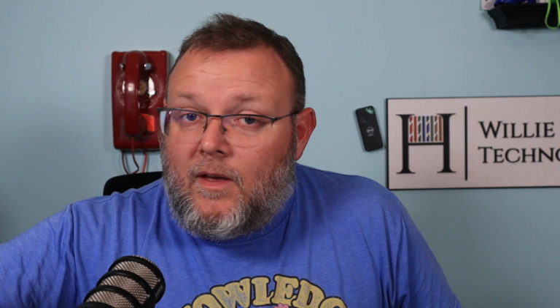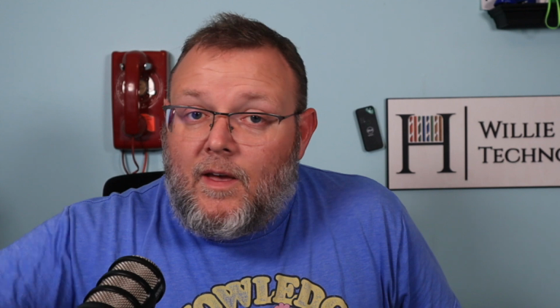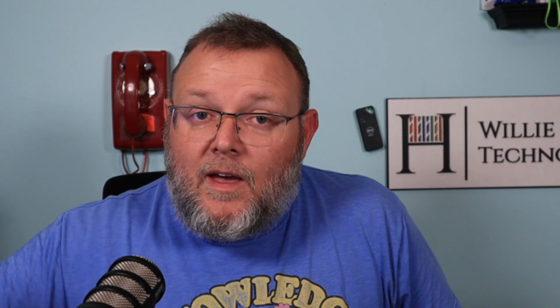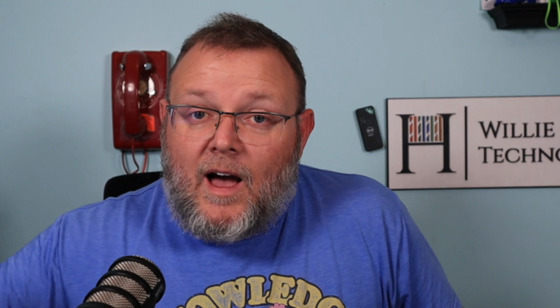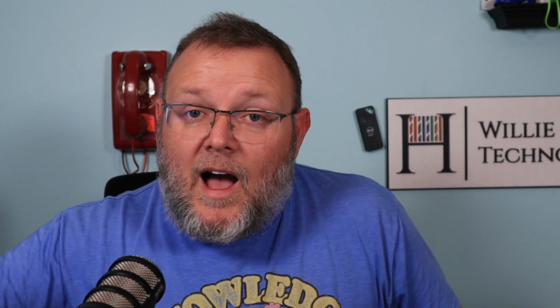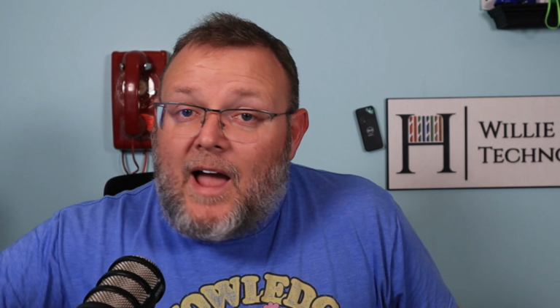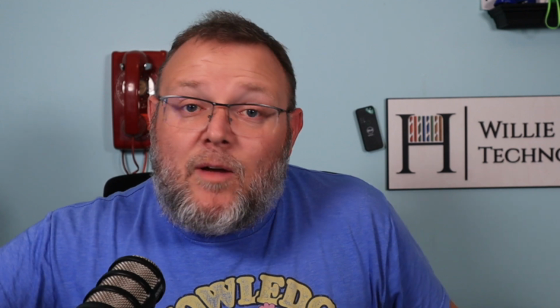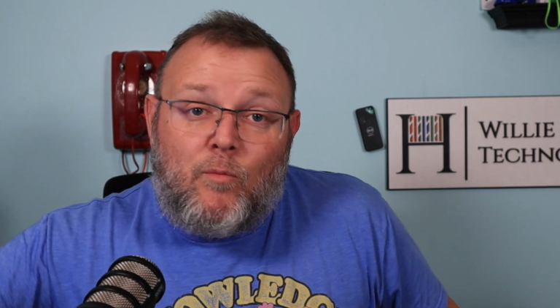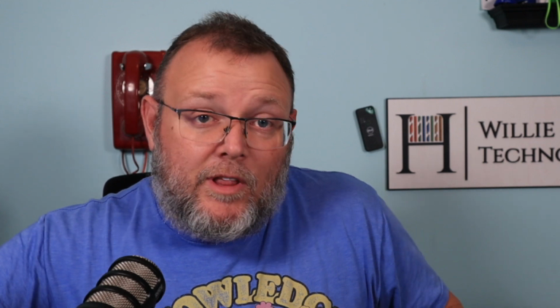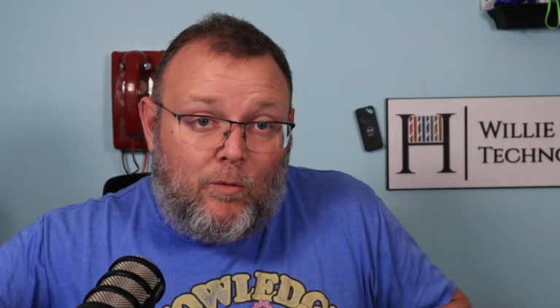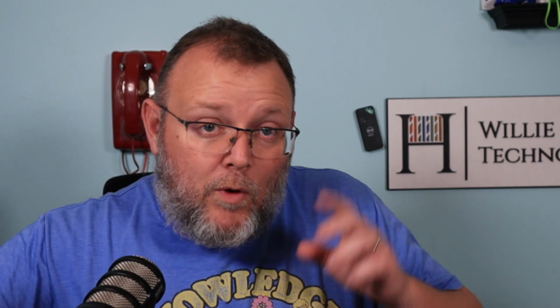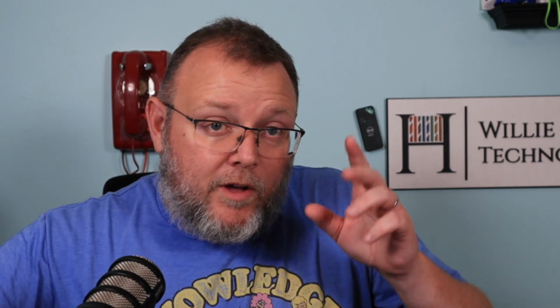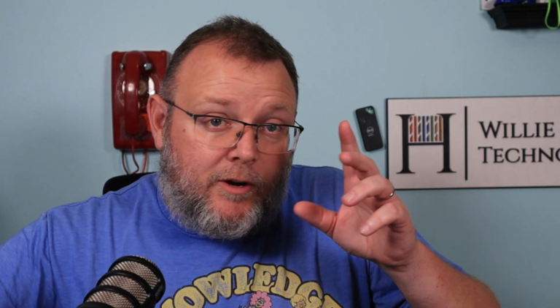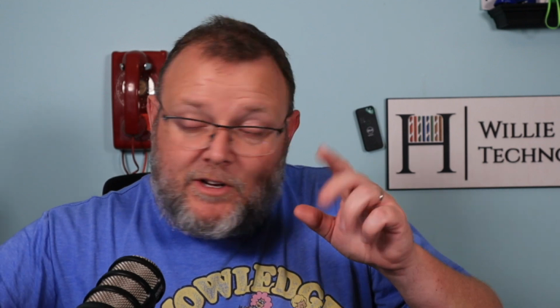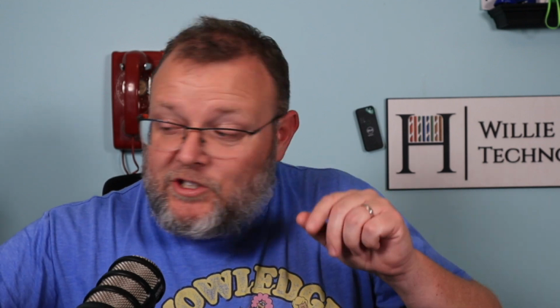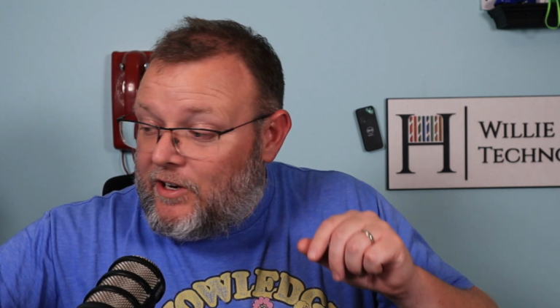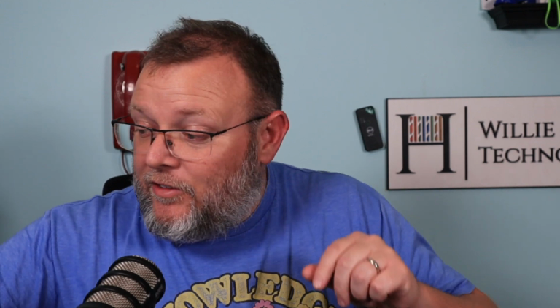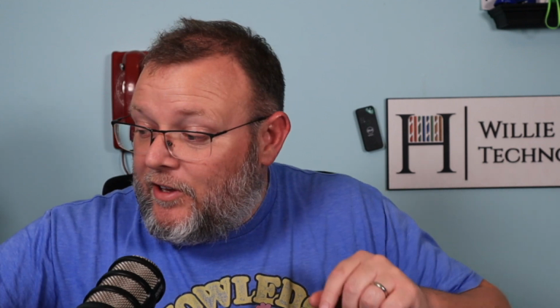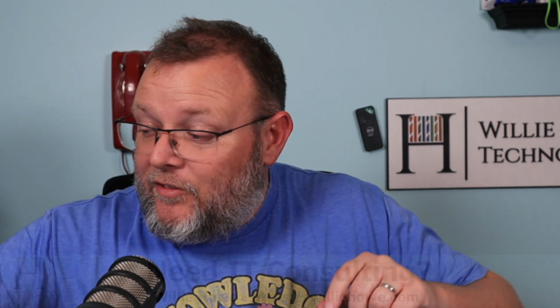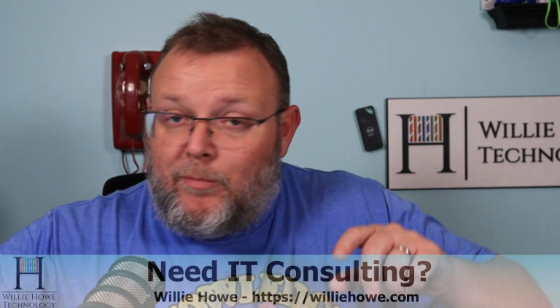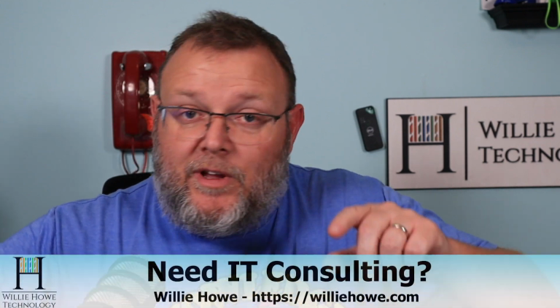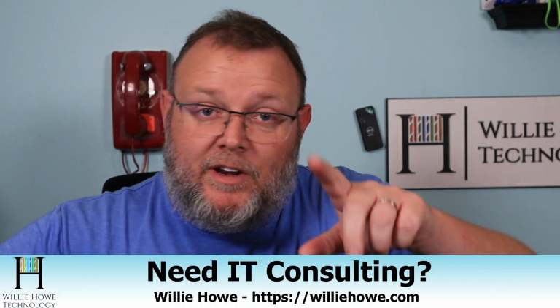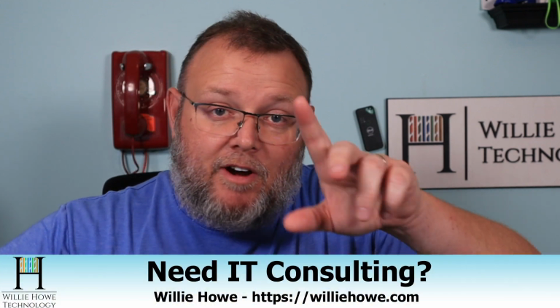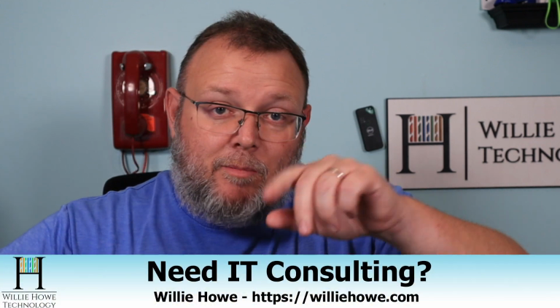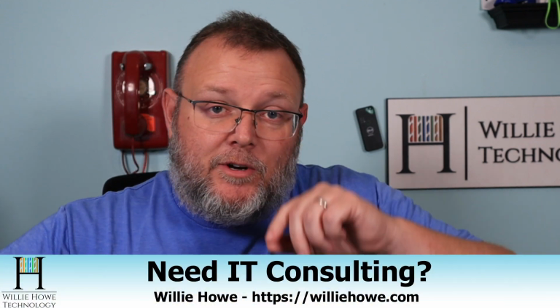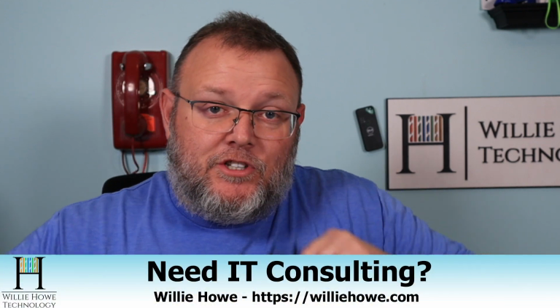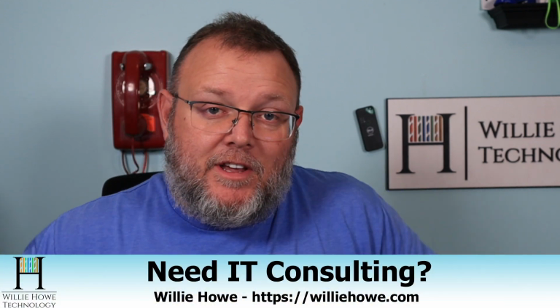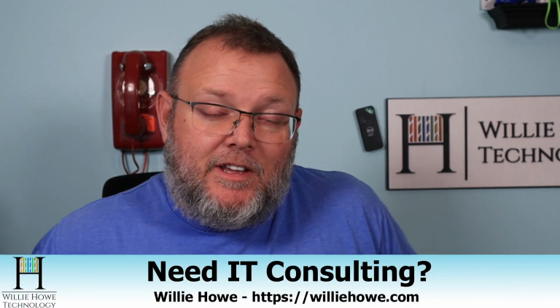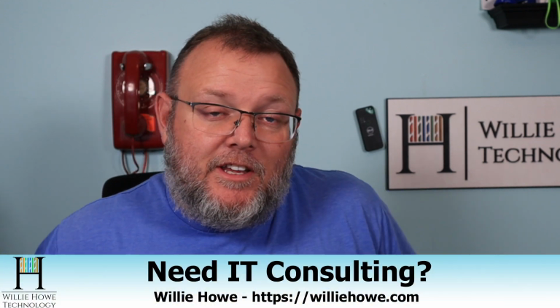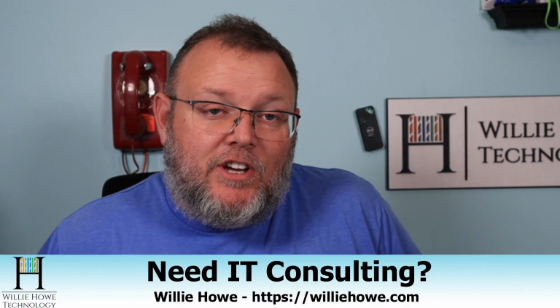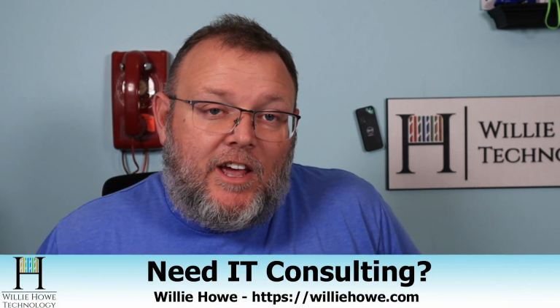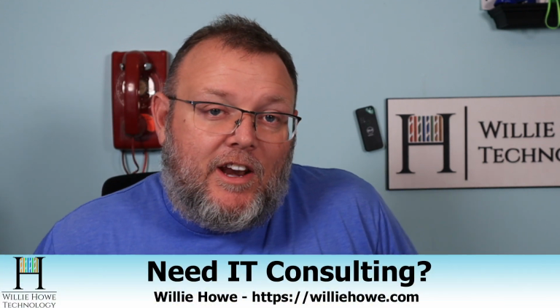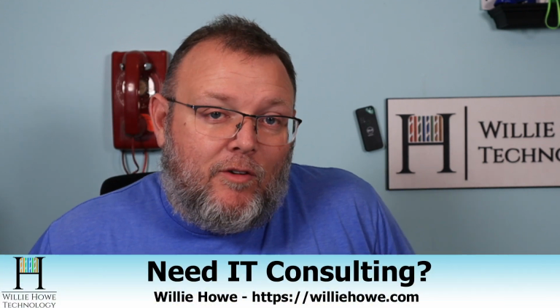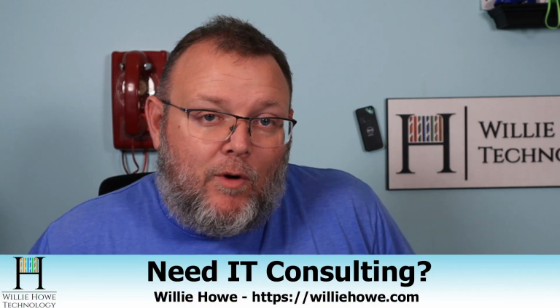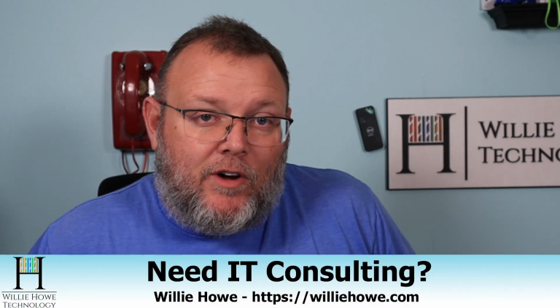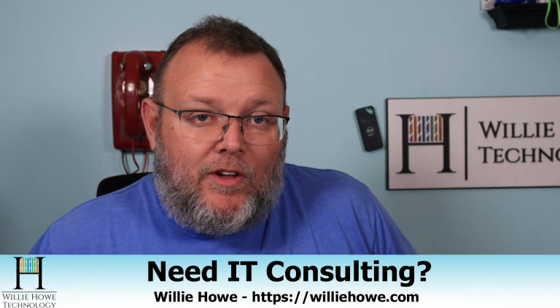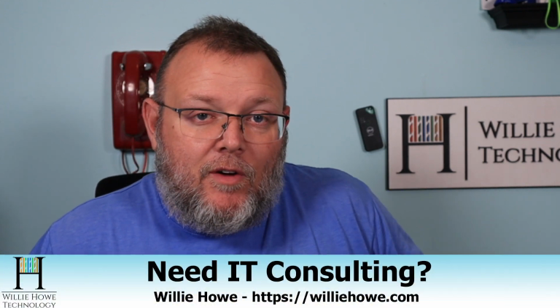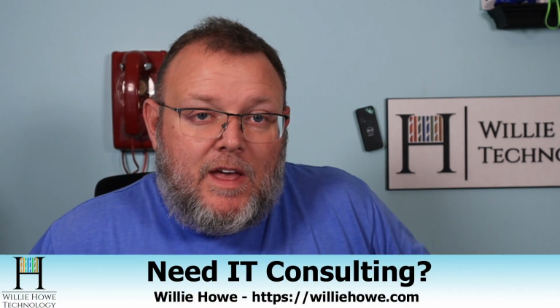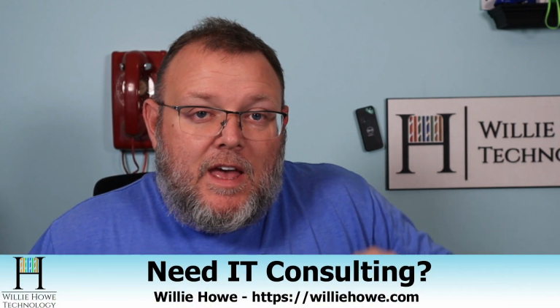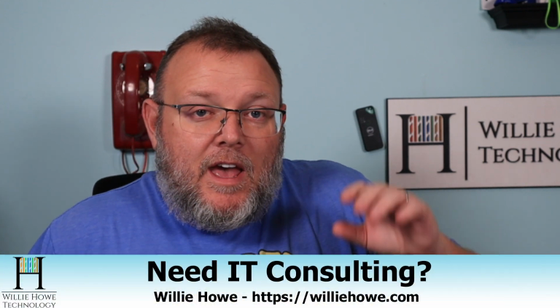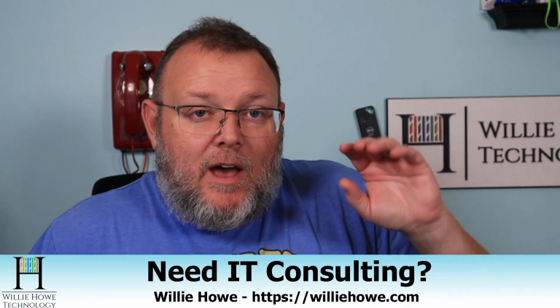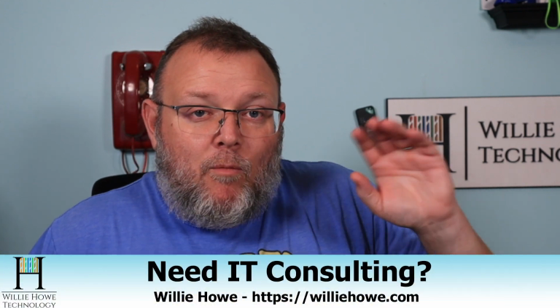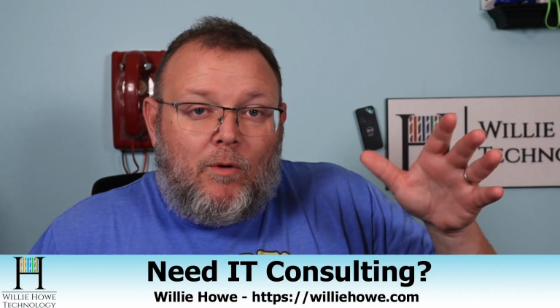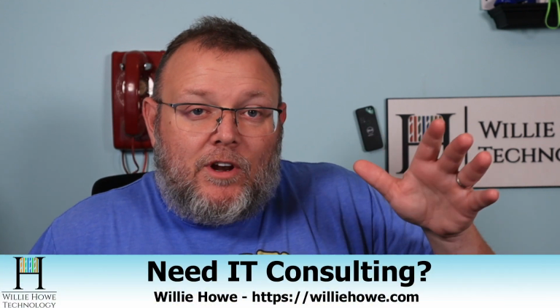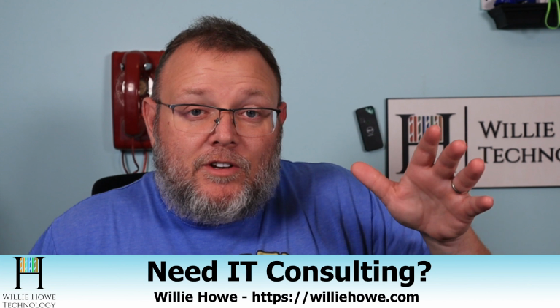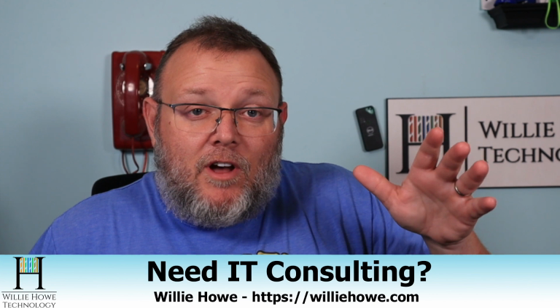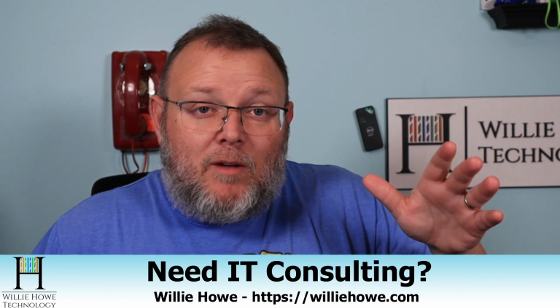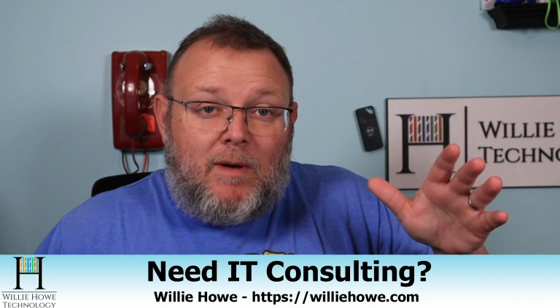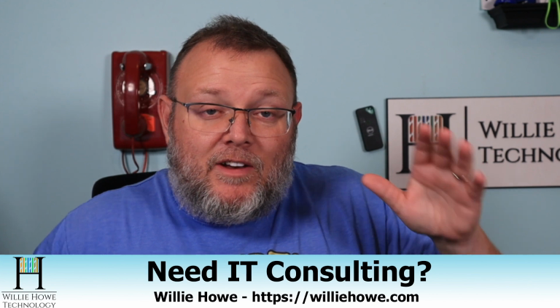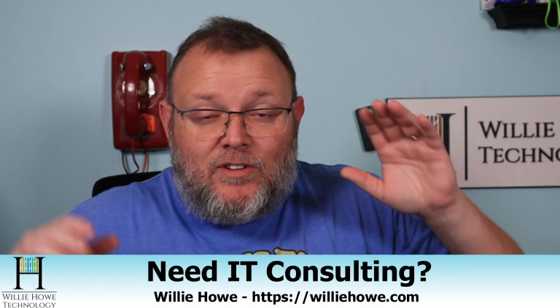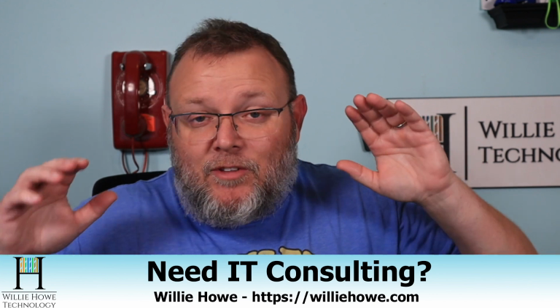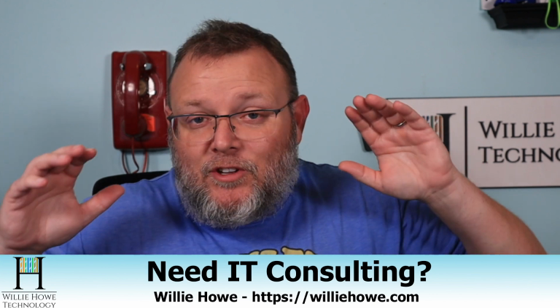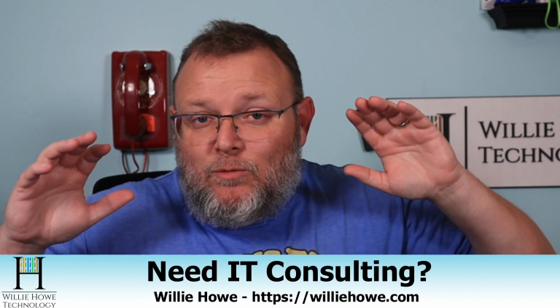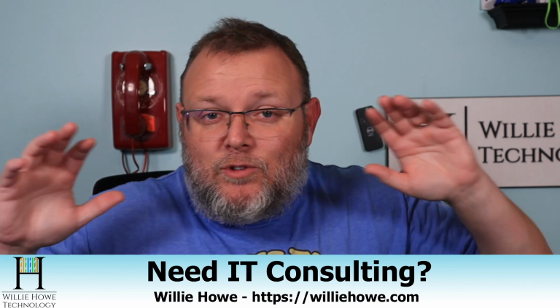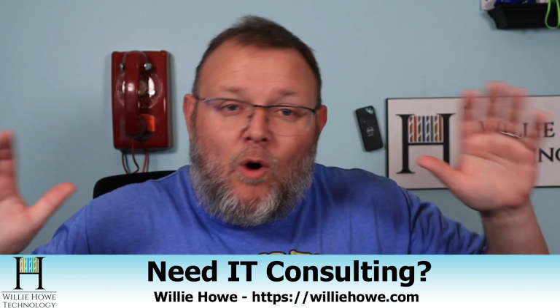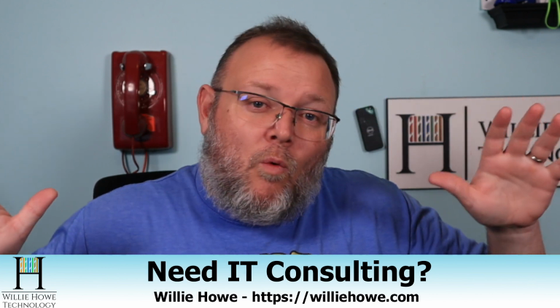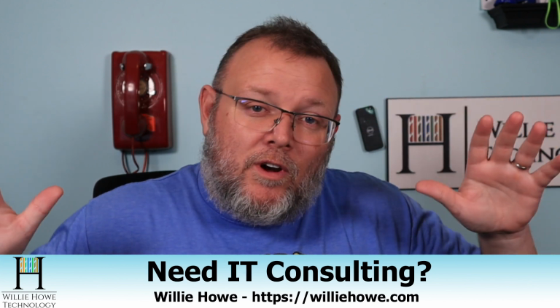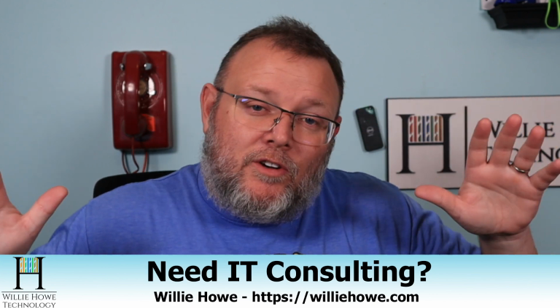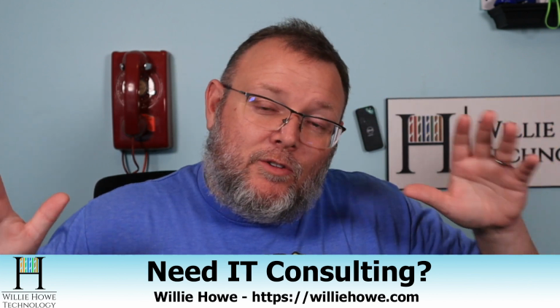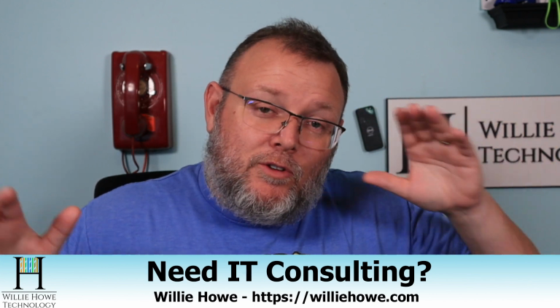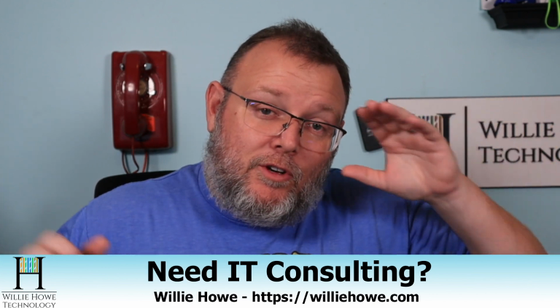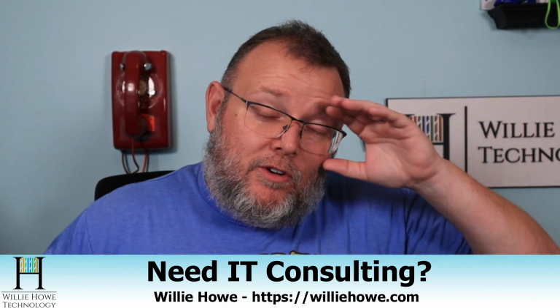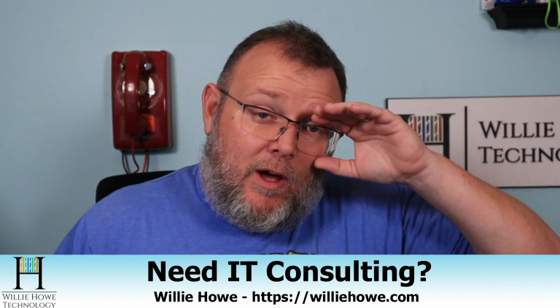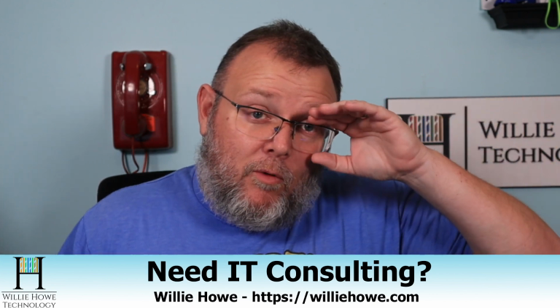Hi, I'm Willie. Welcome to my channel. Thank you for being here. I appreciate each and every one of you. And what we're going to talk about is something you don't want to do to your network.